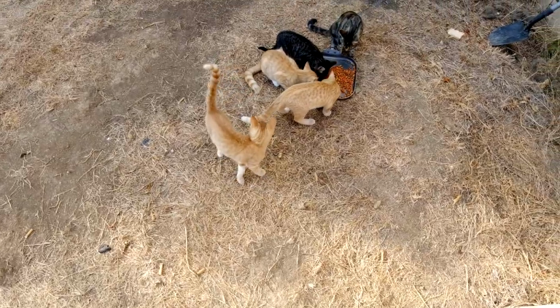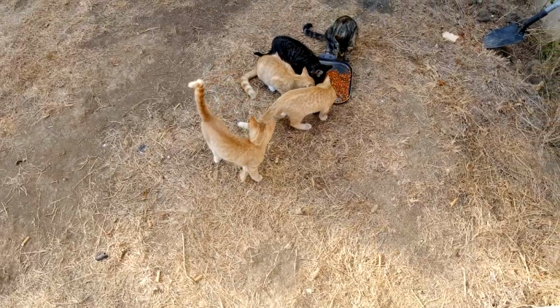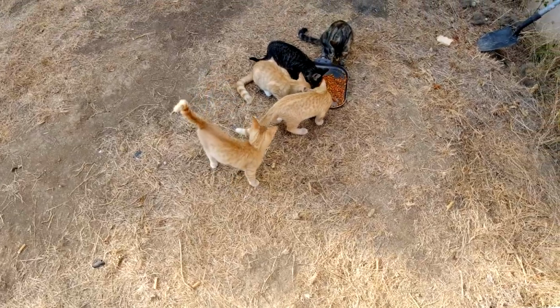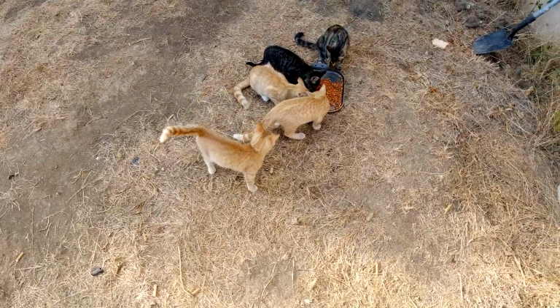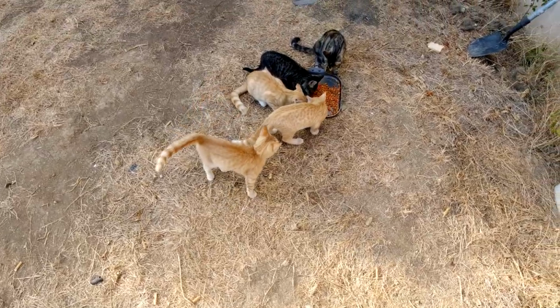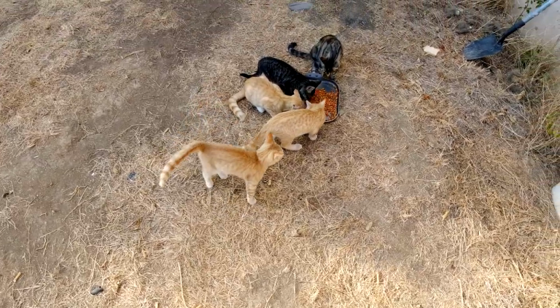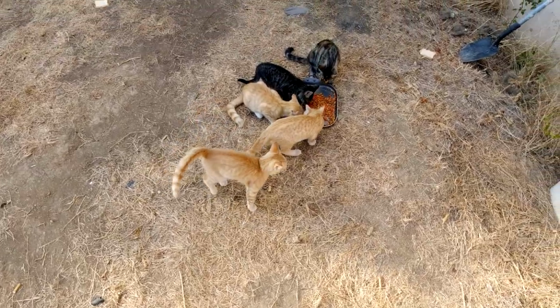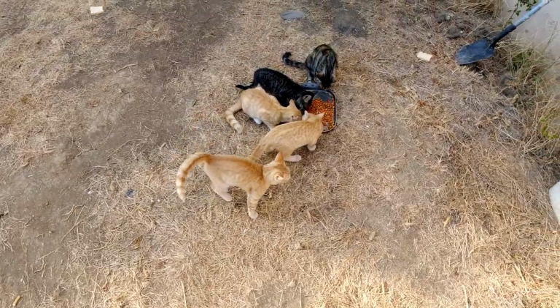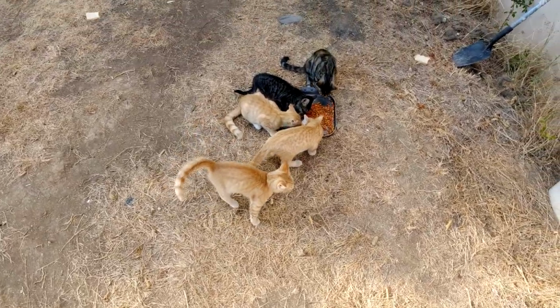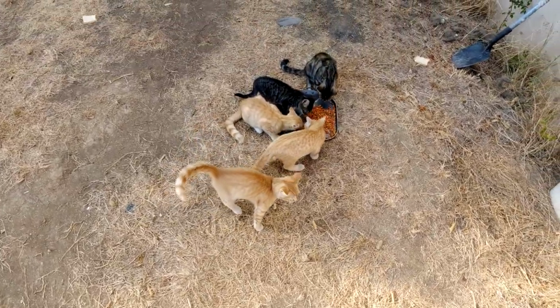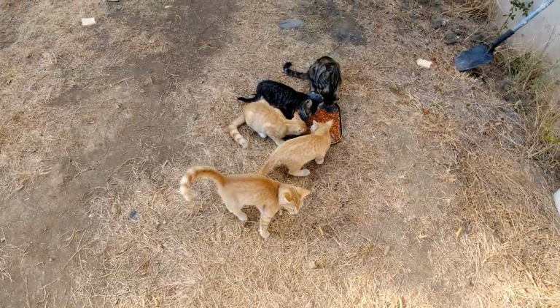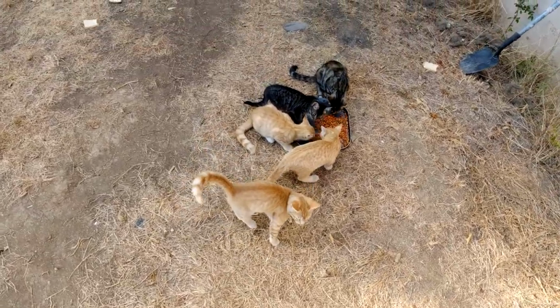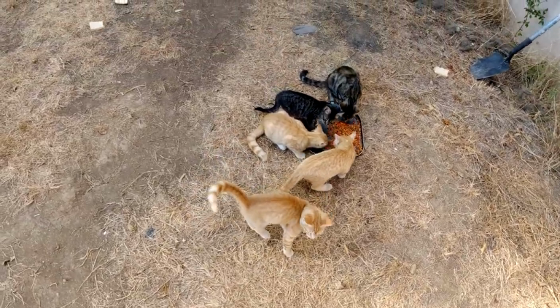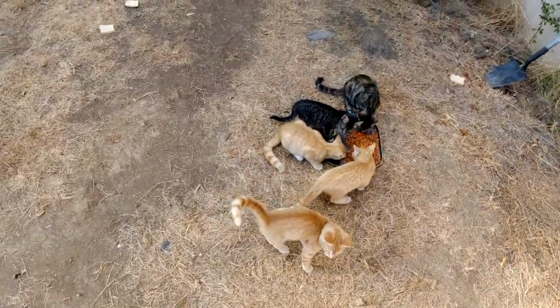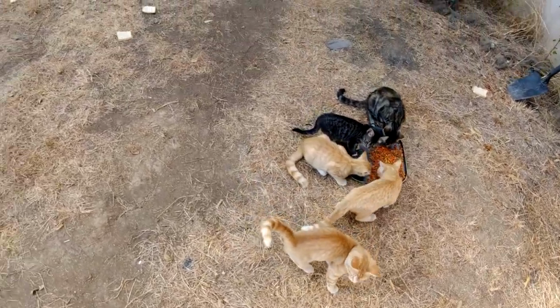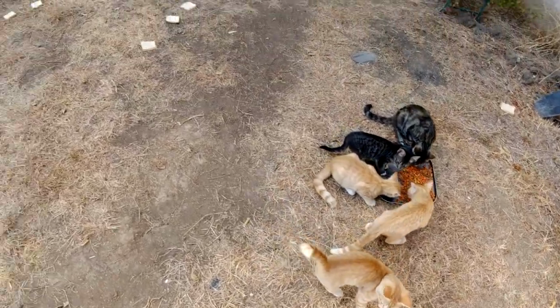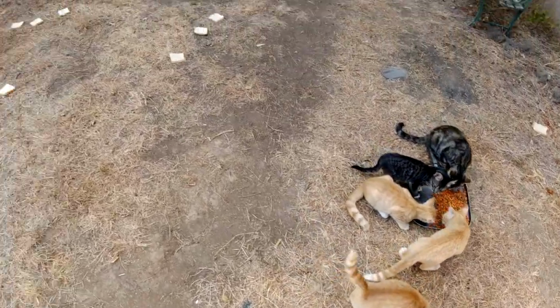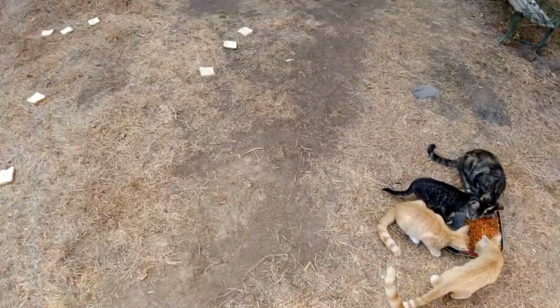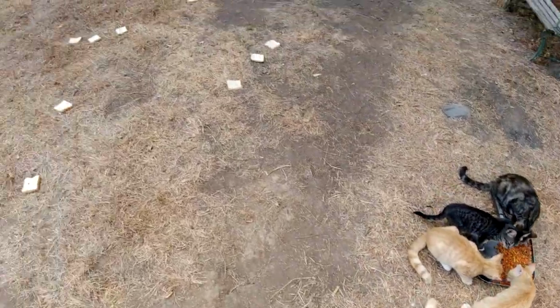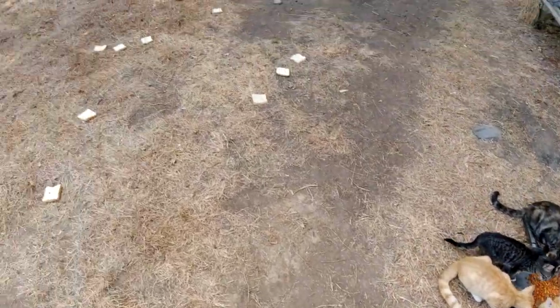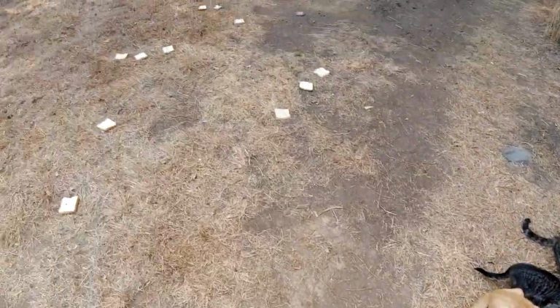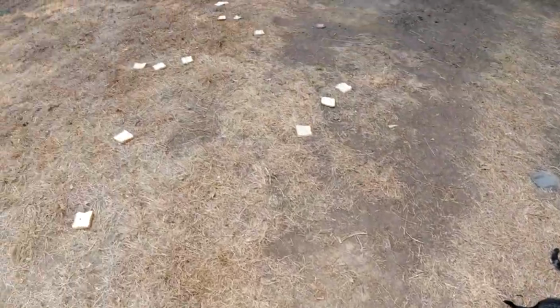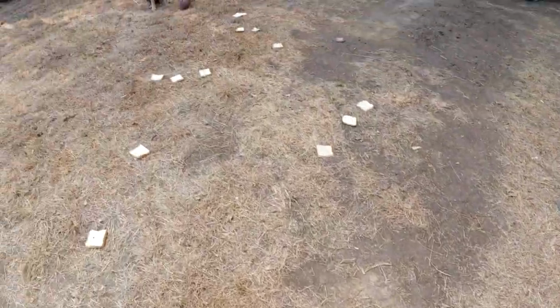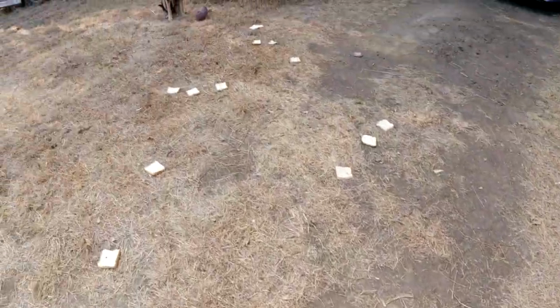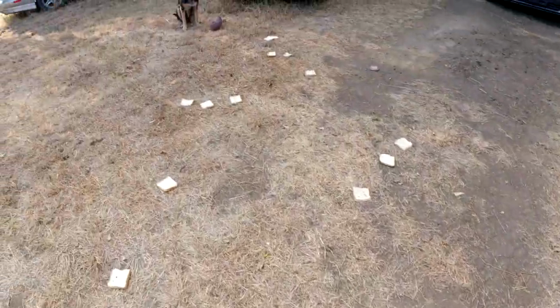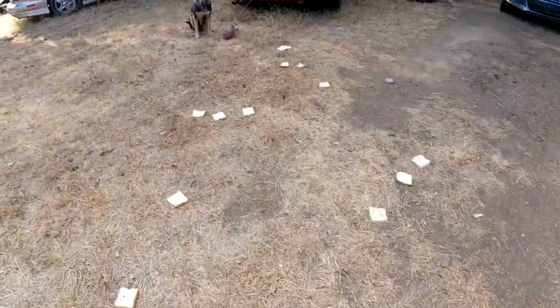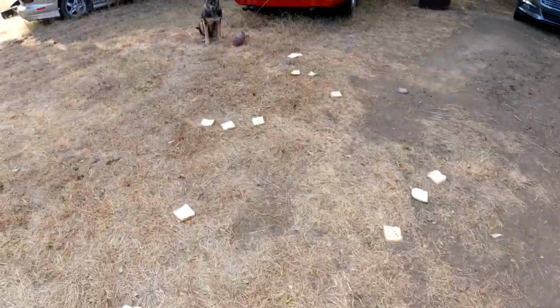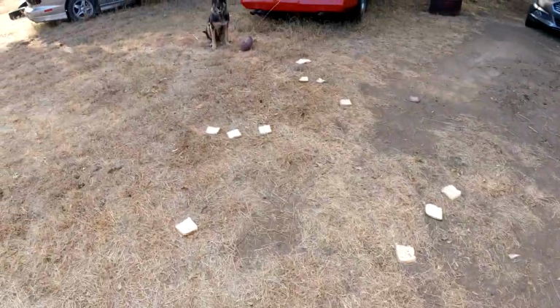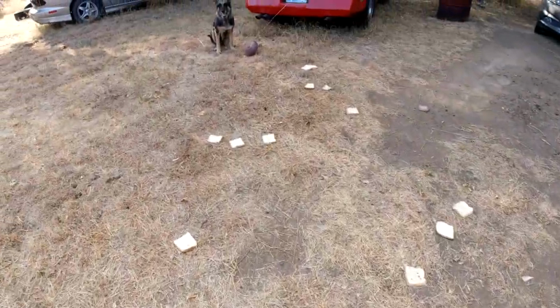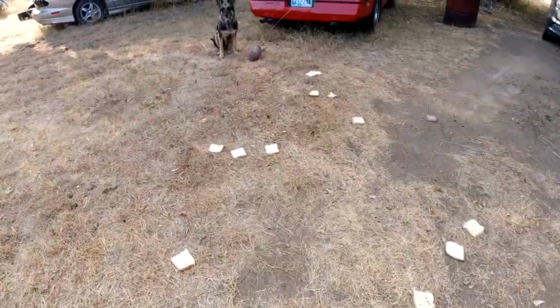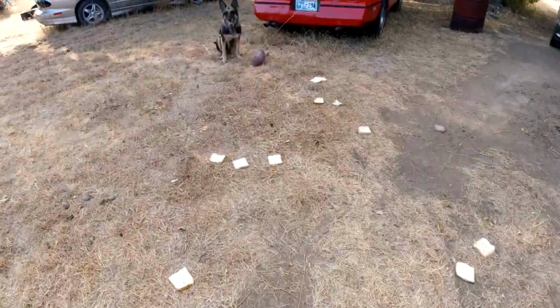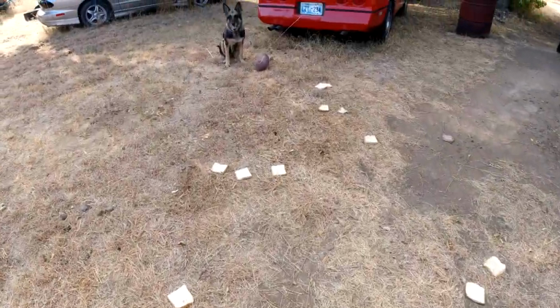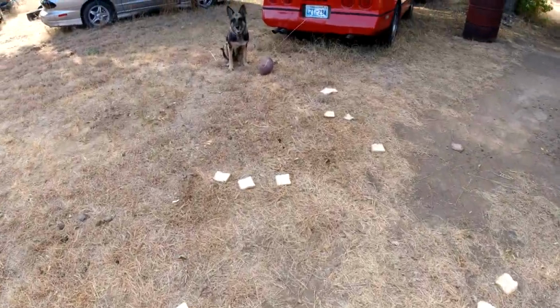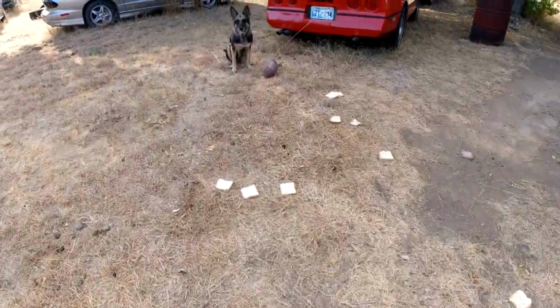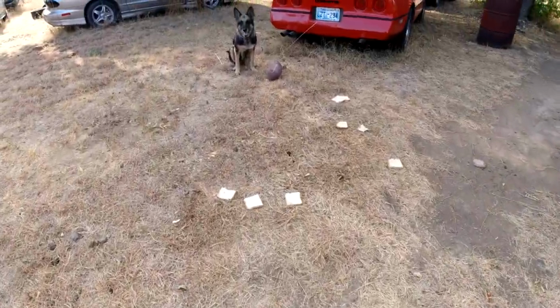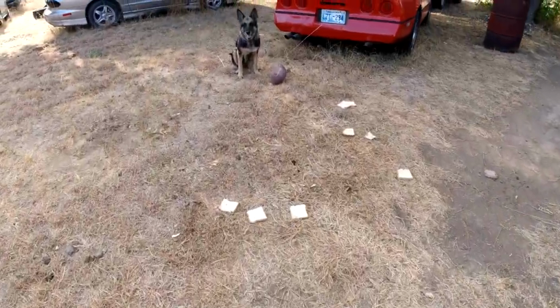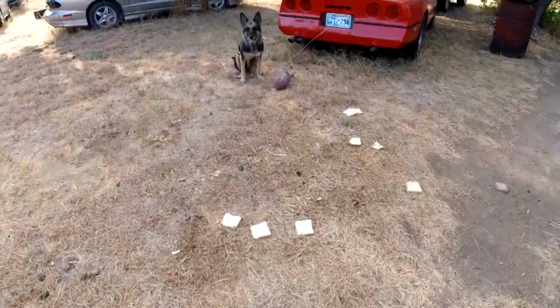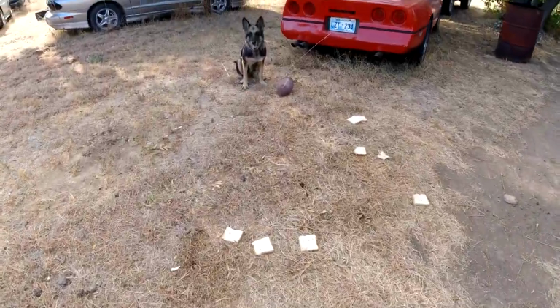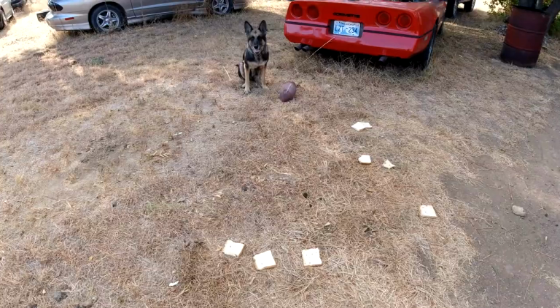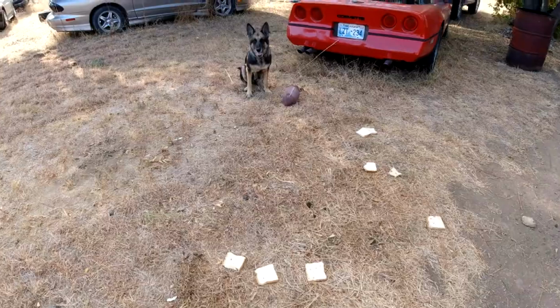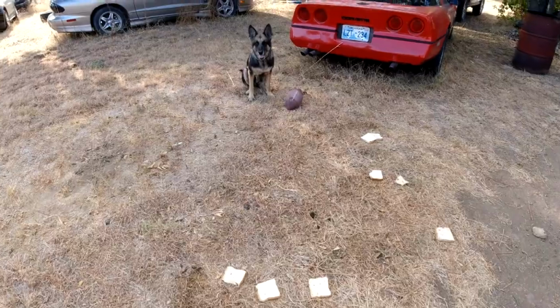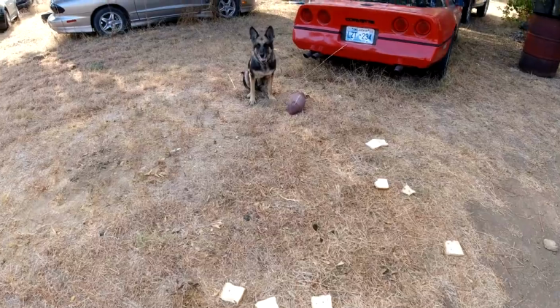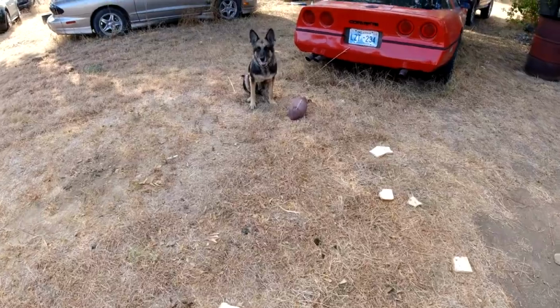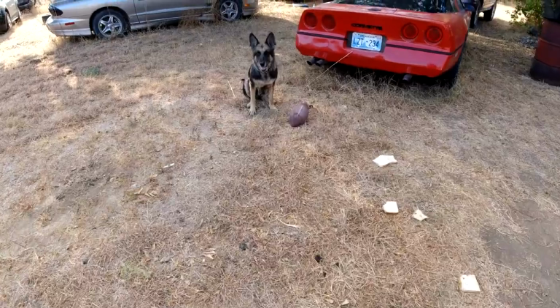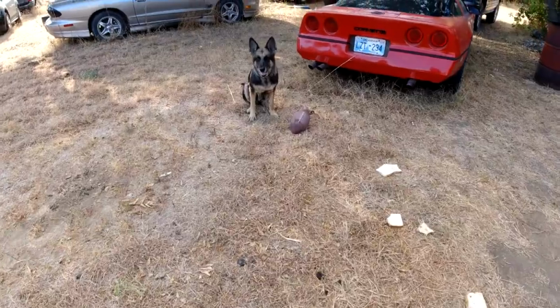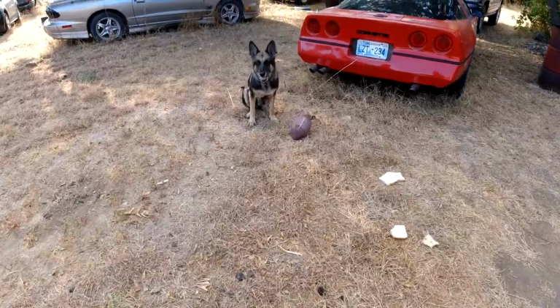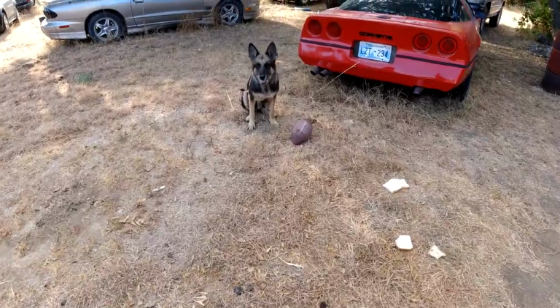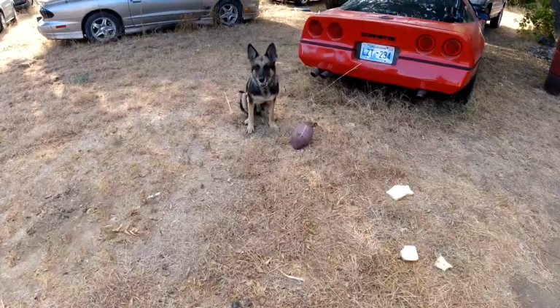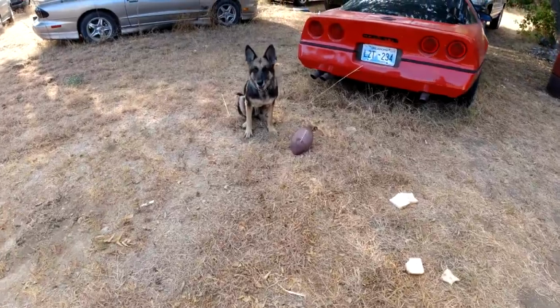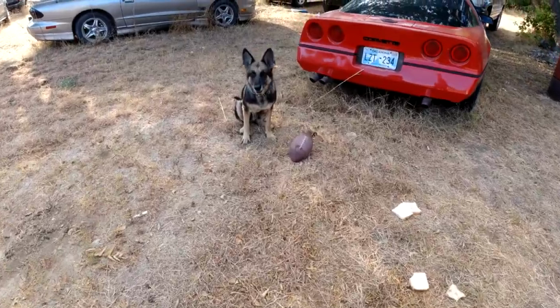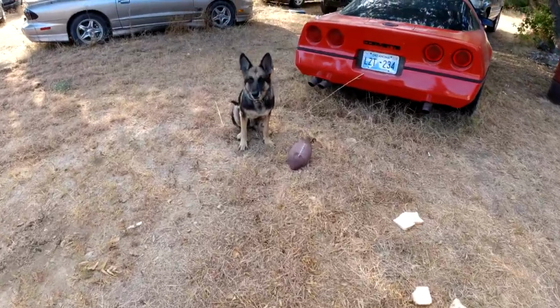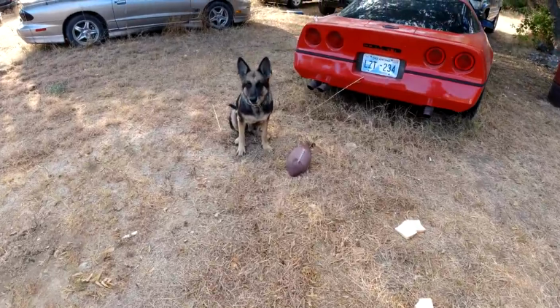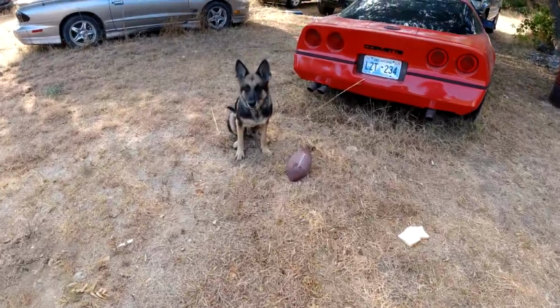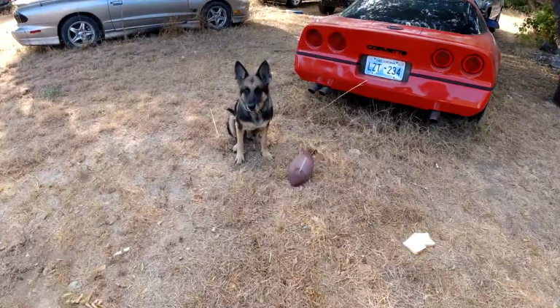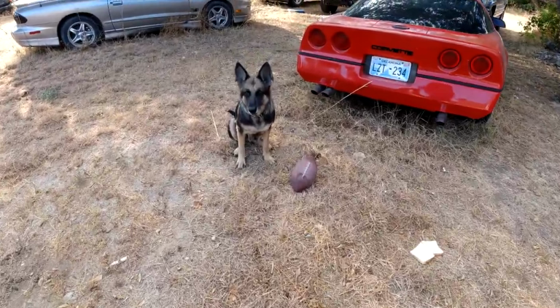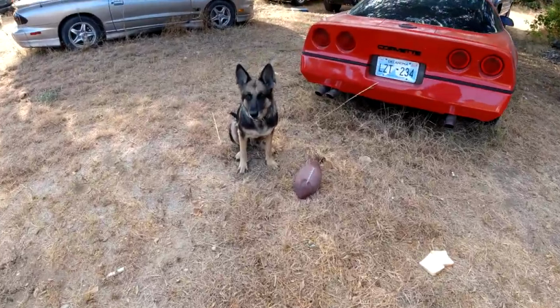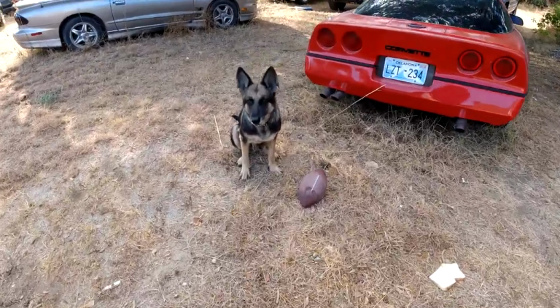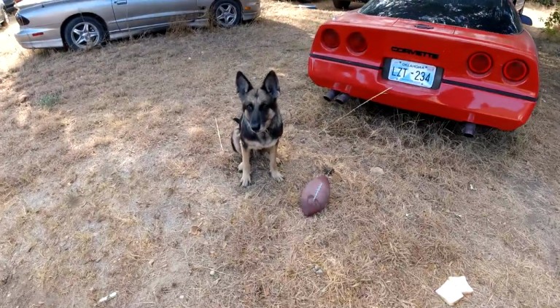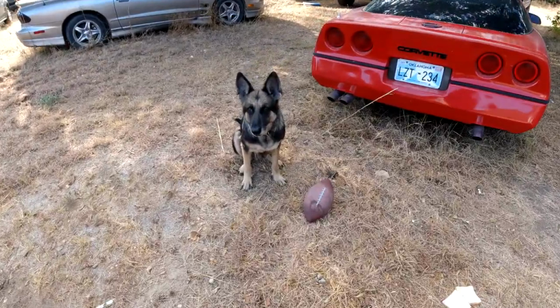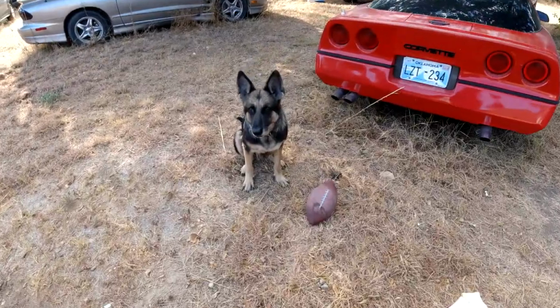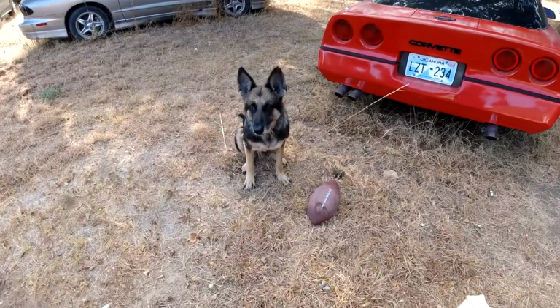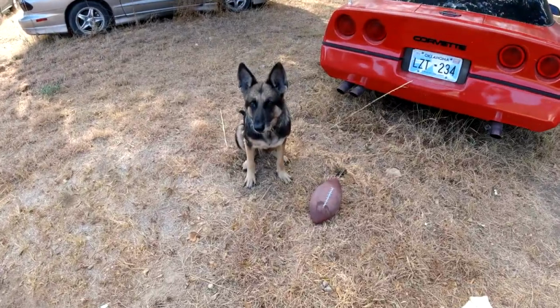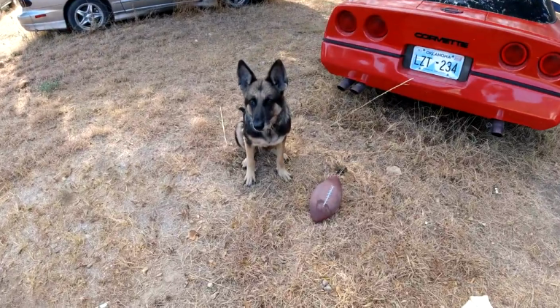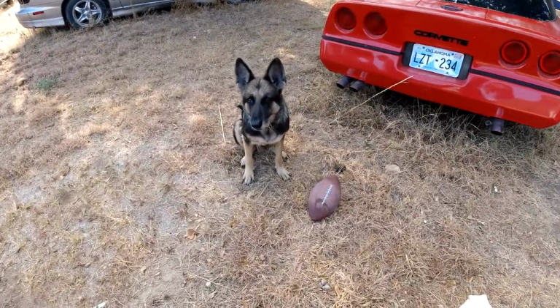Feeding time at the zoo - what do you want, play with the football?